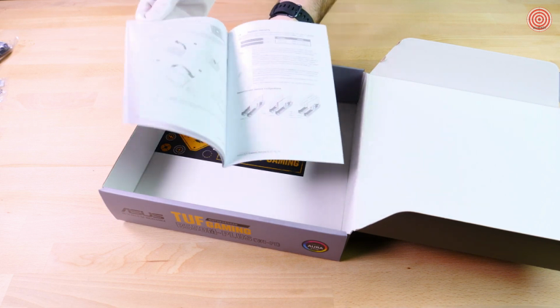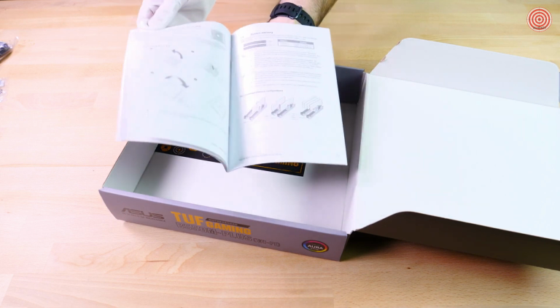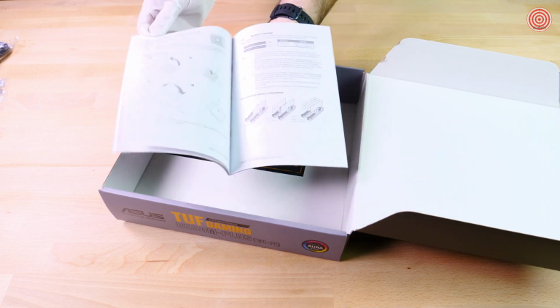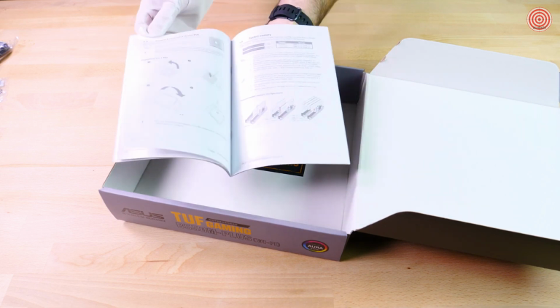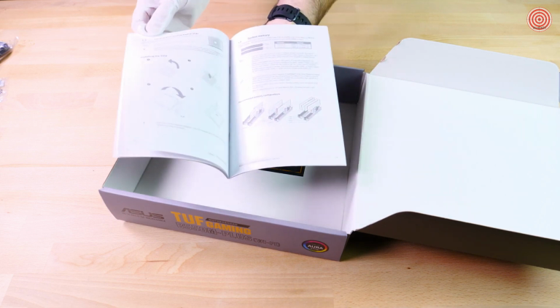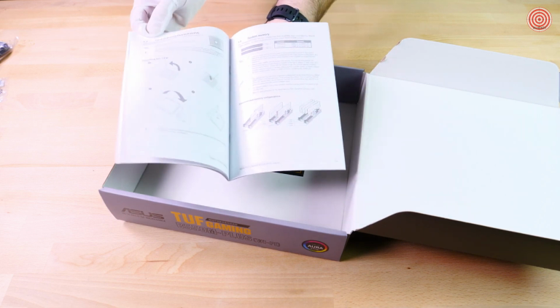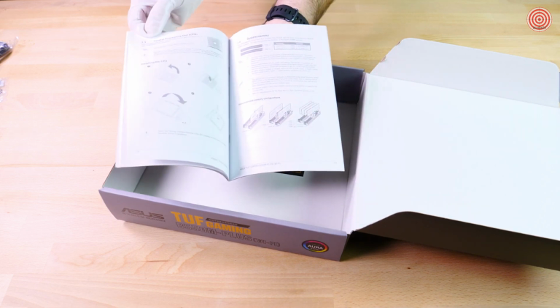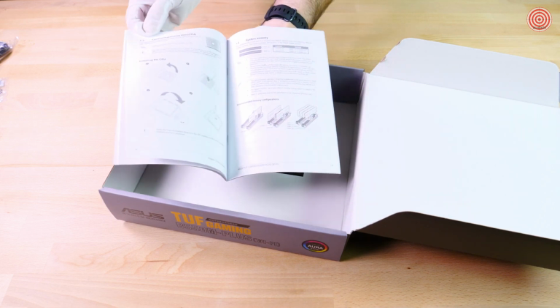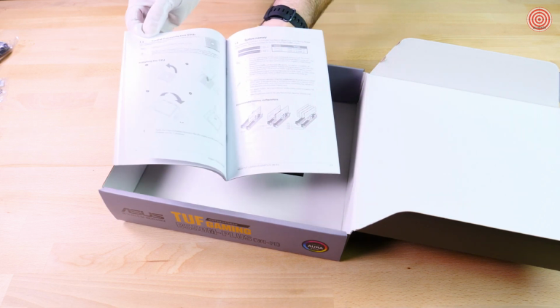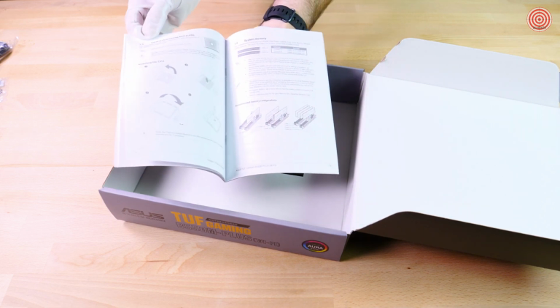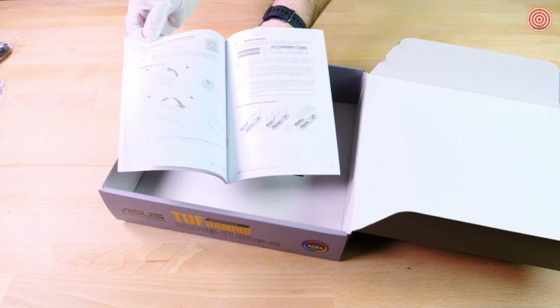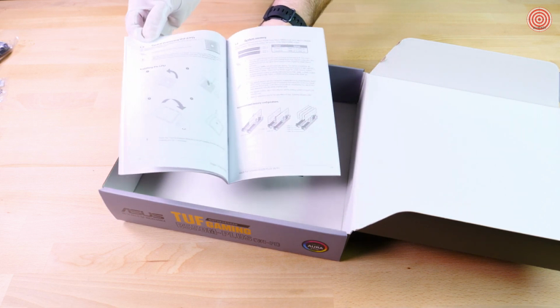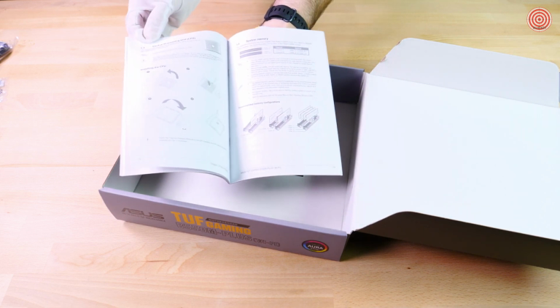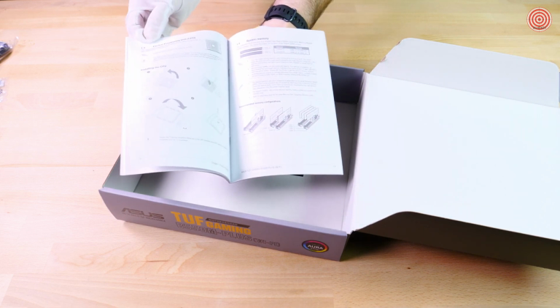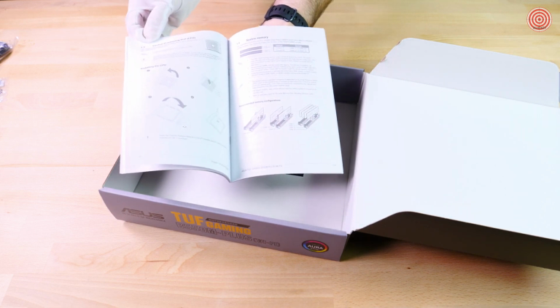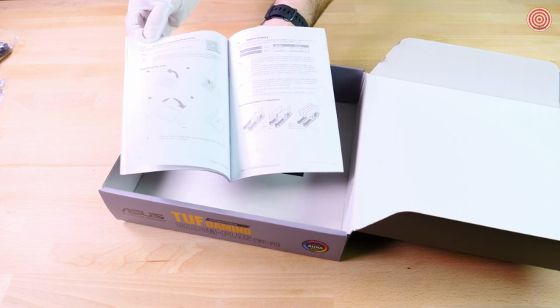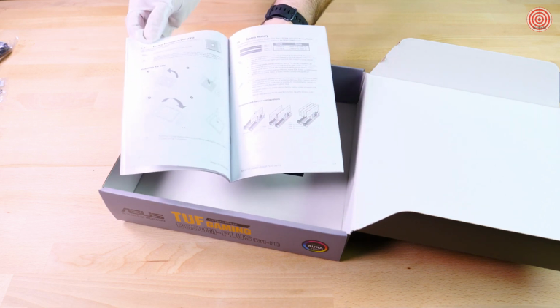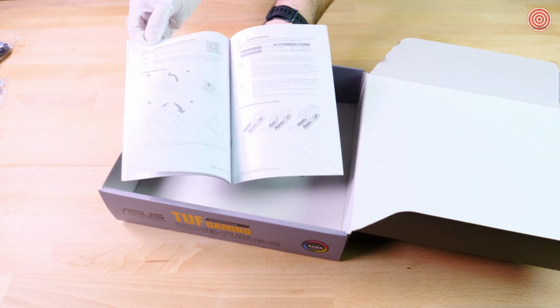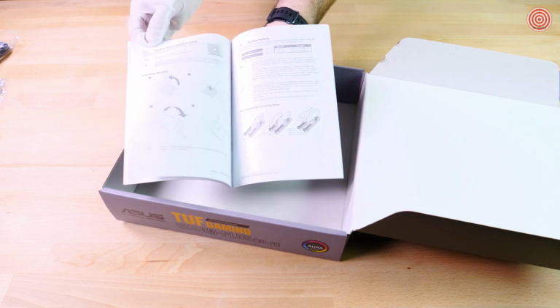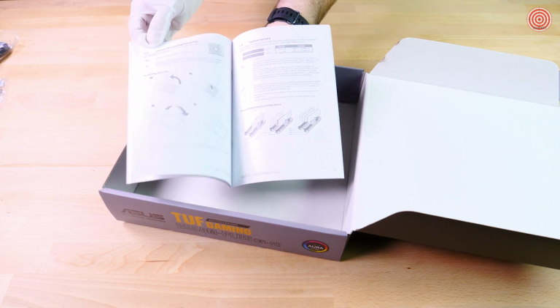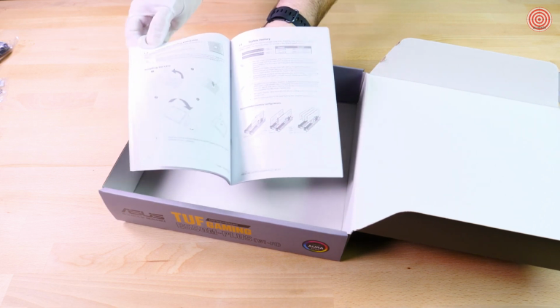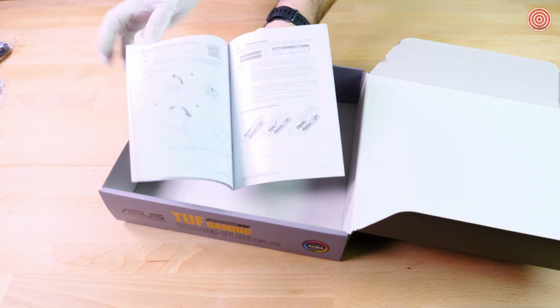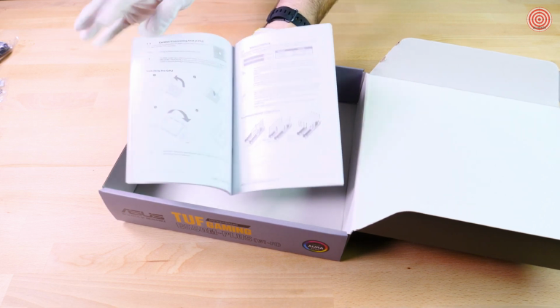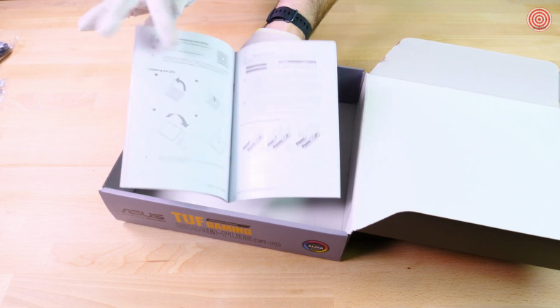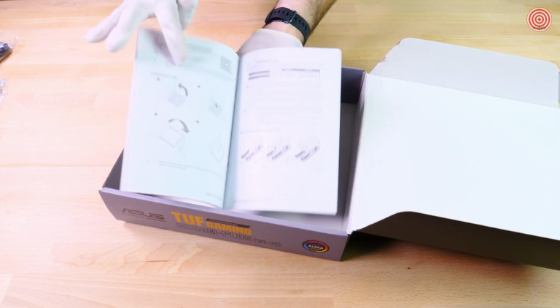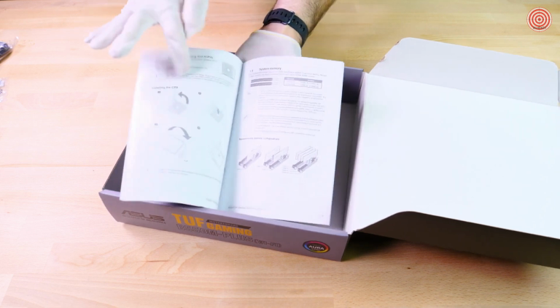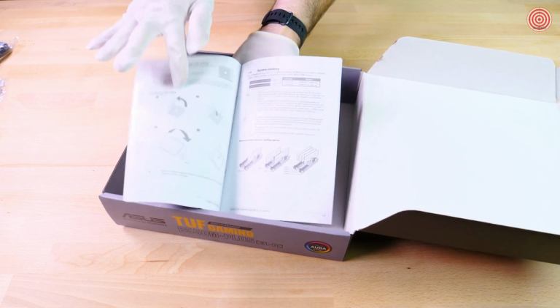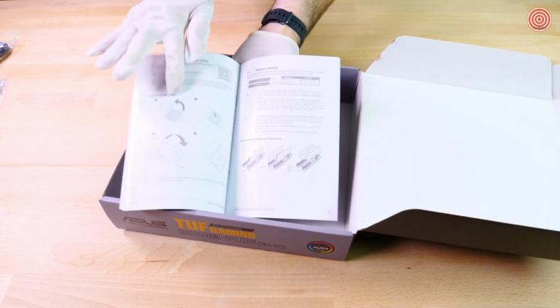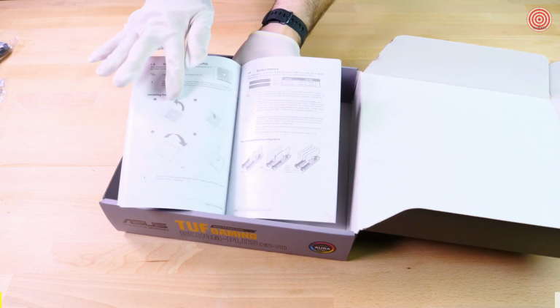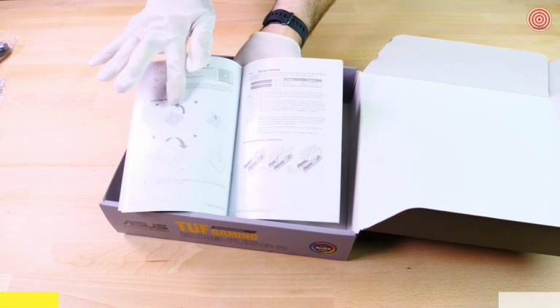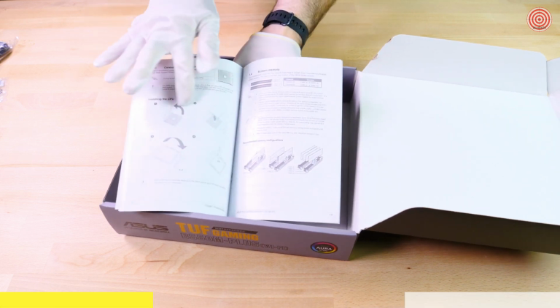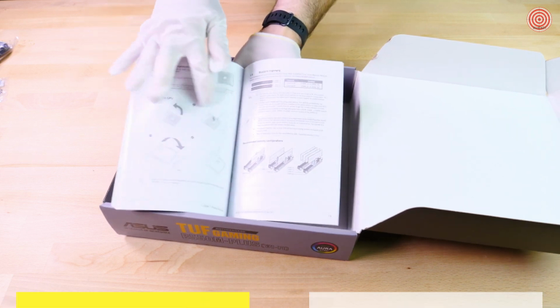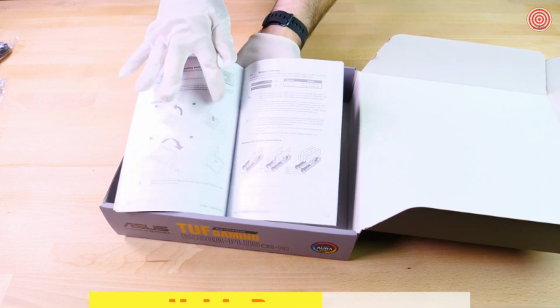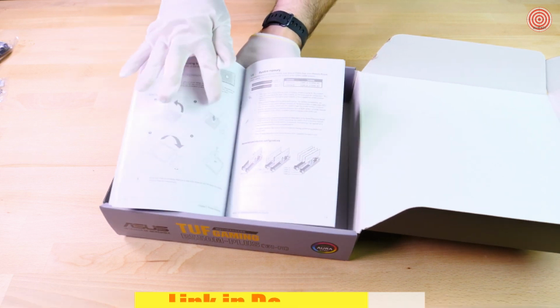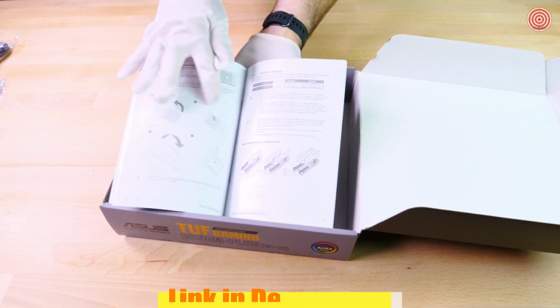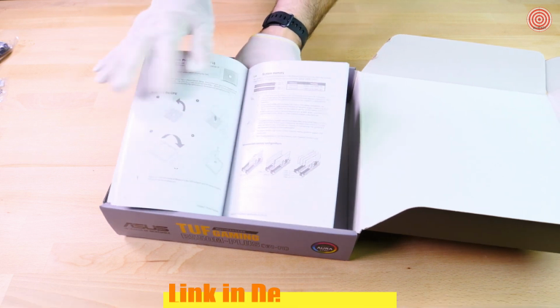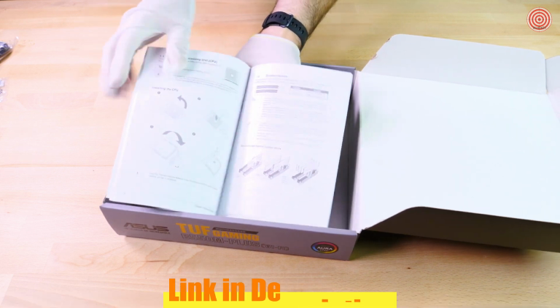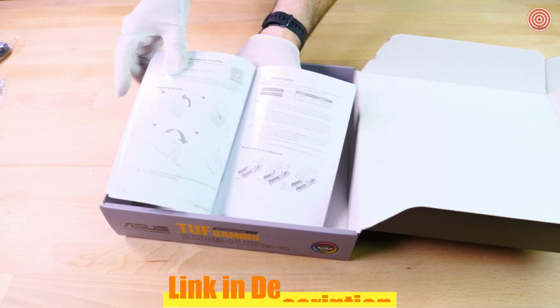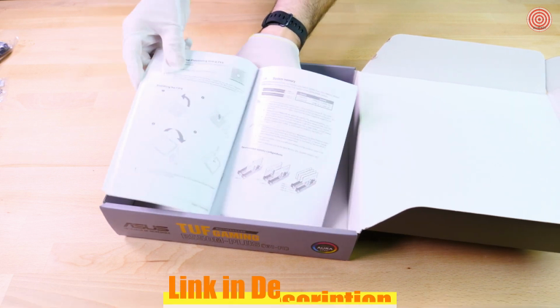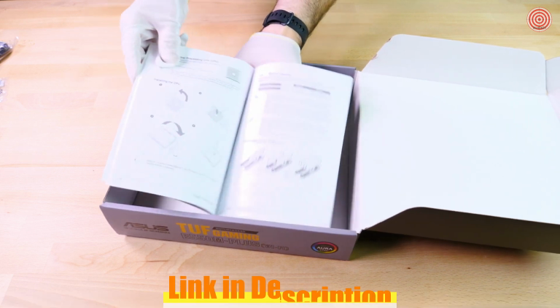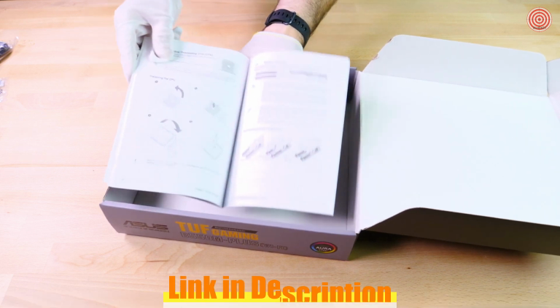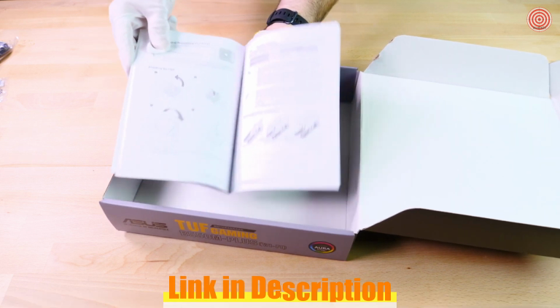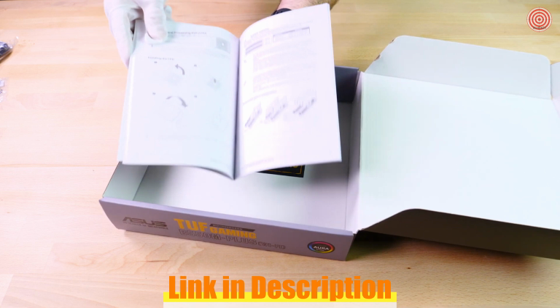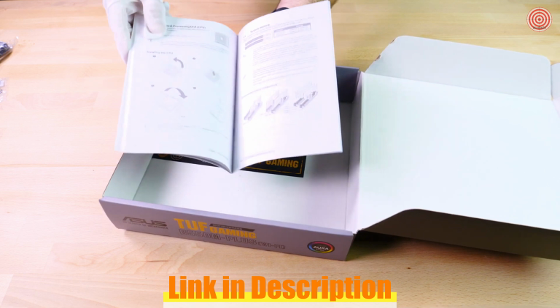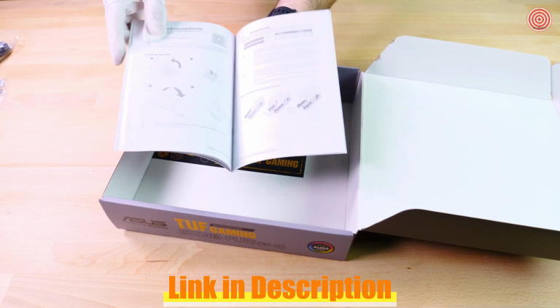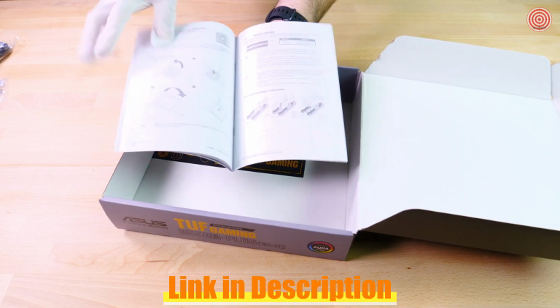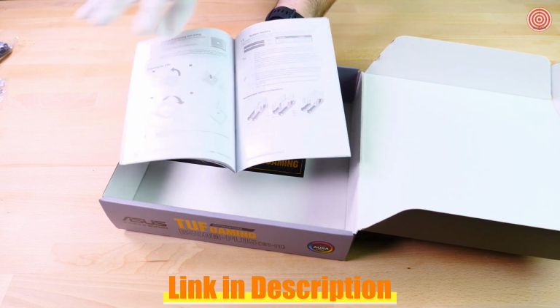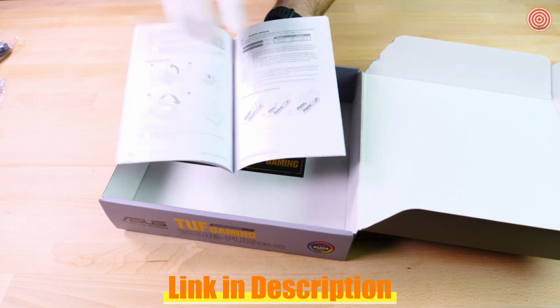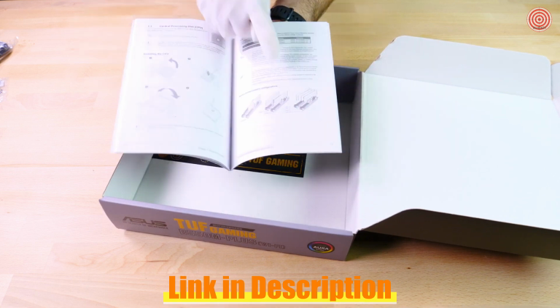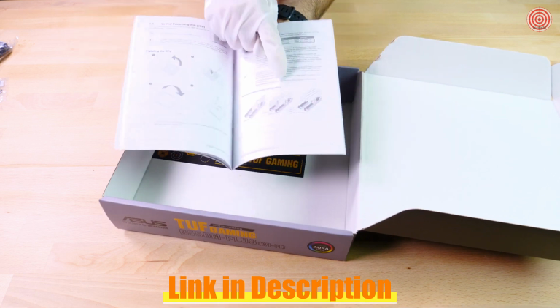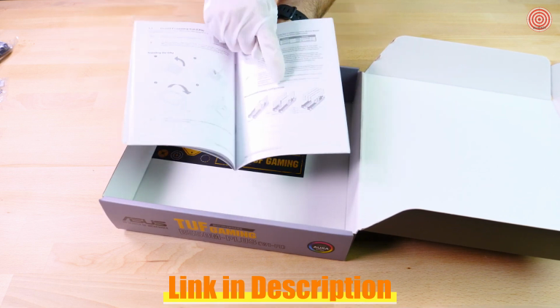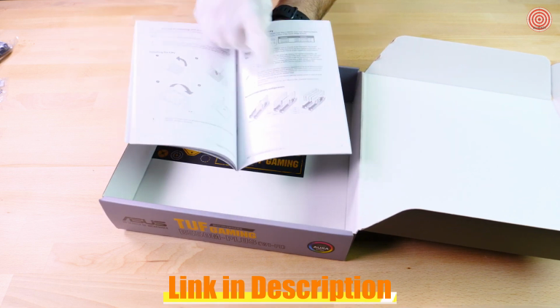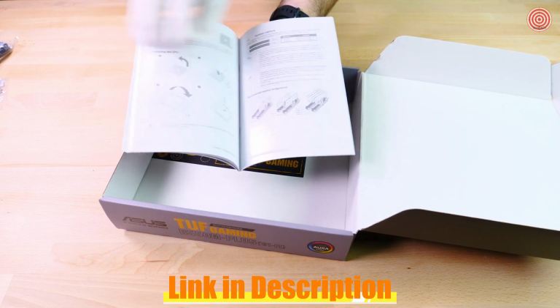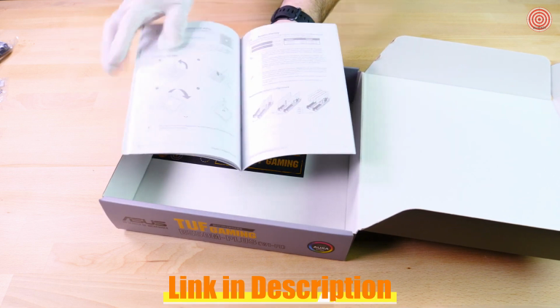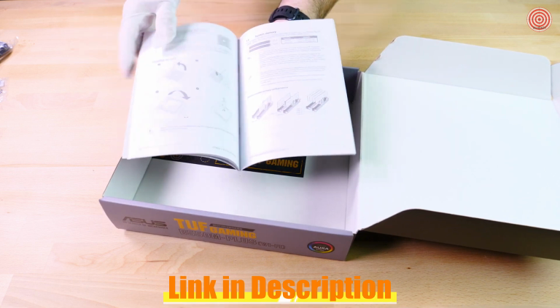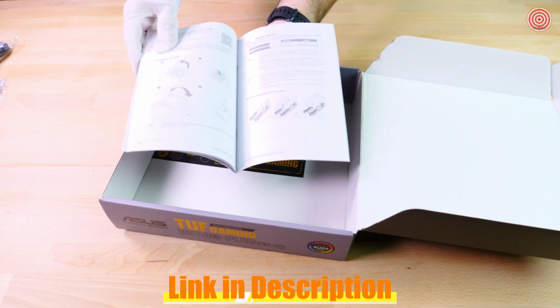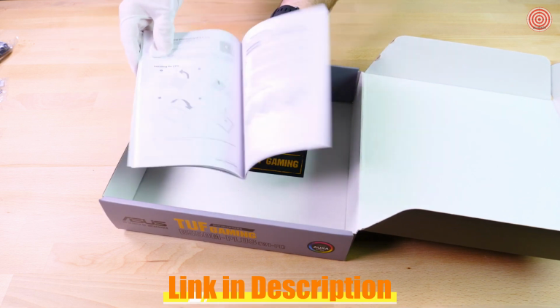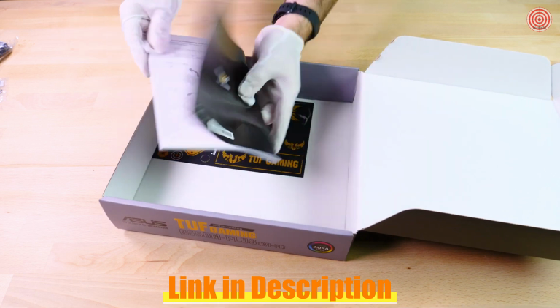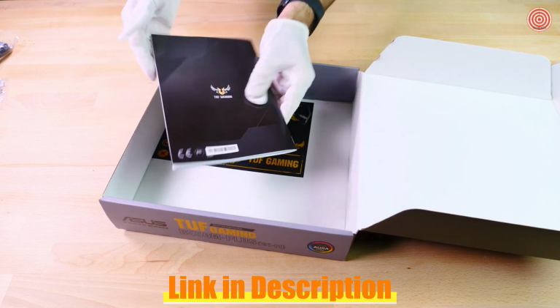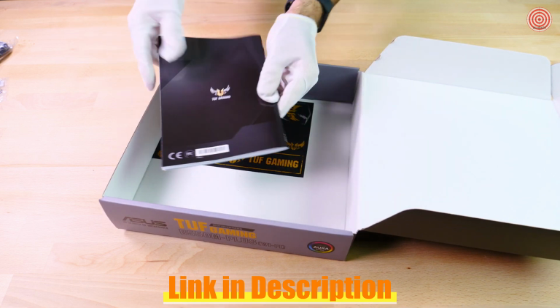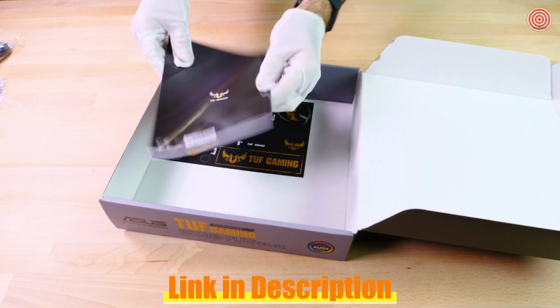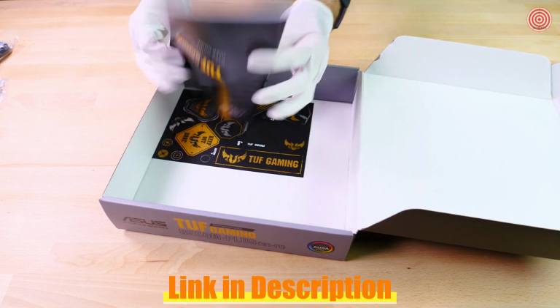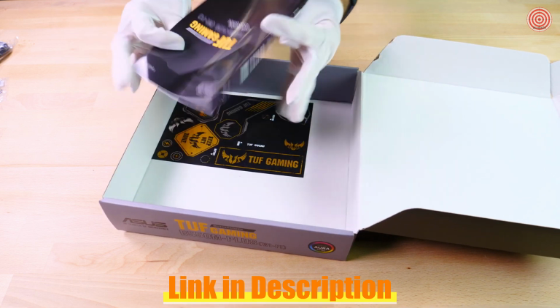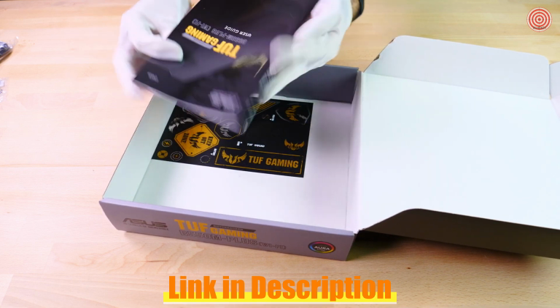The manual here has all the information you'll need to properly set up your motherboard. For first-time builders, this is really helpful. It can be quite overwhelming with so many wires connecting to so many places.